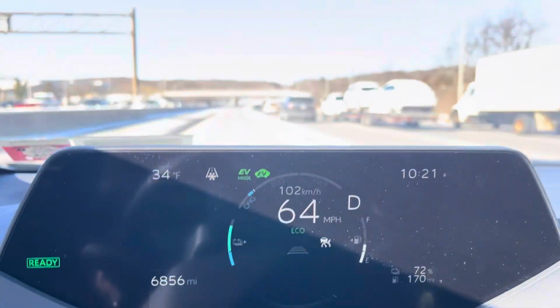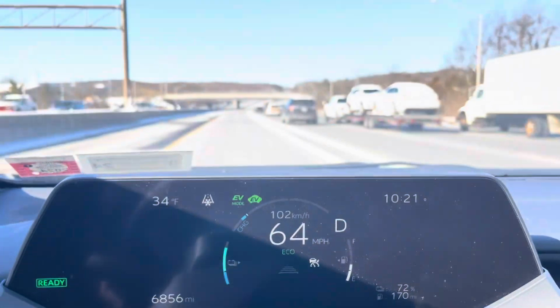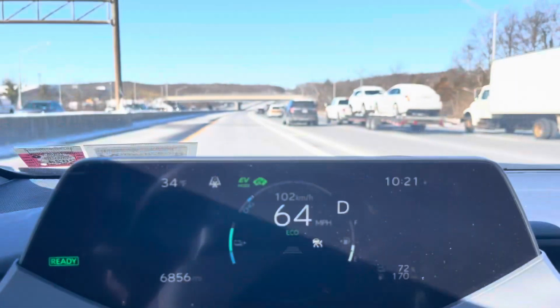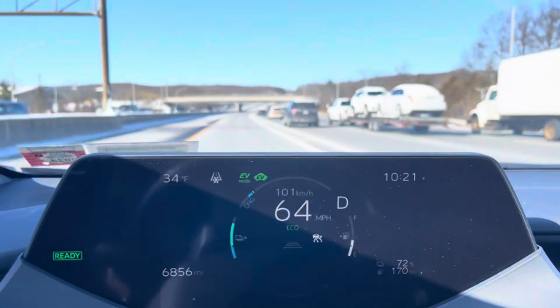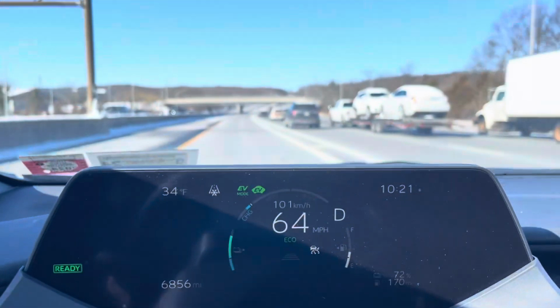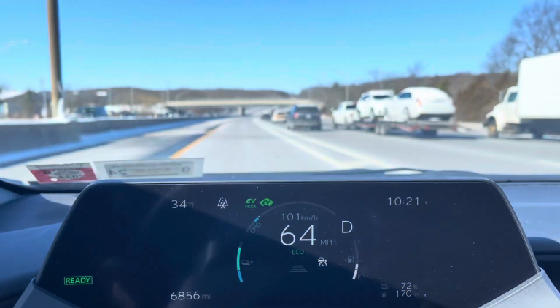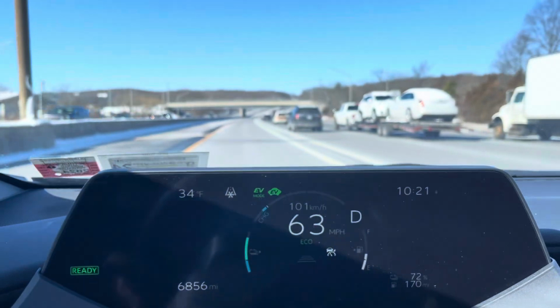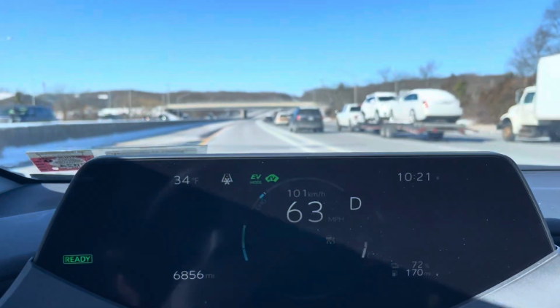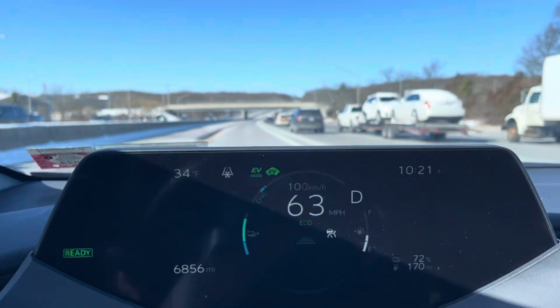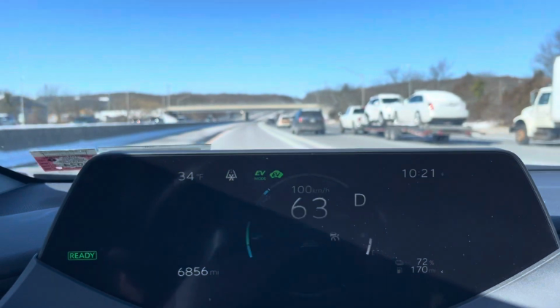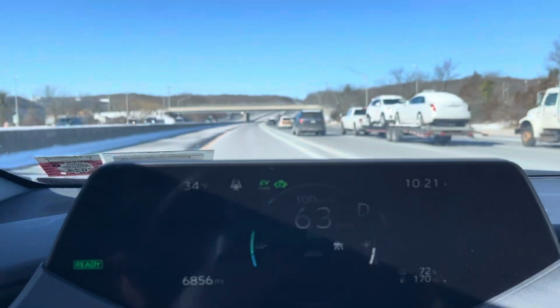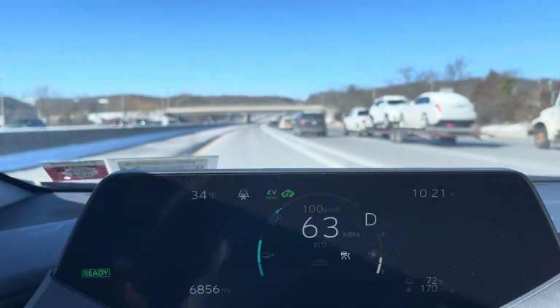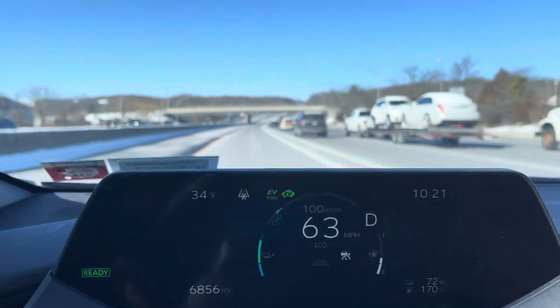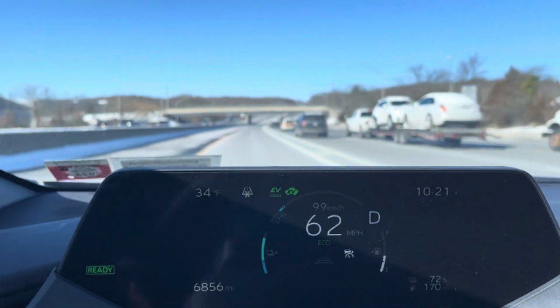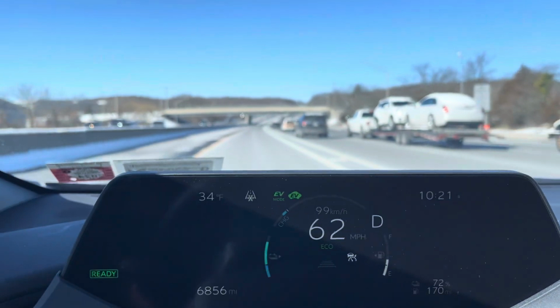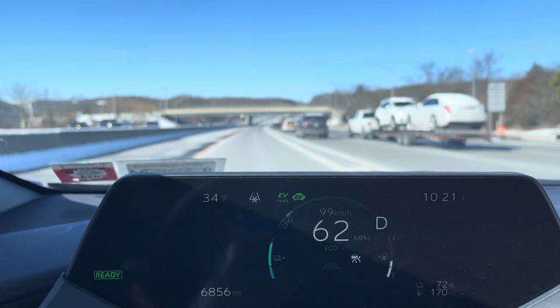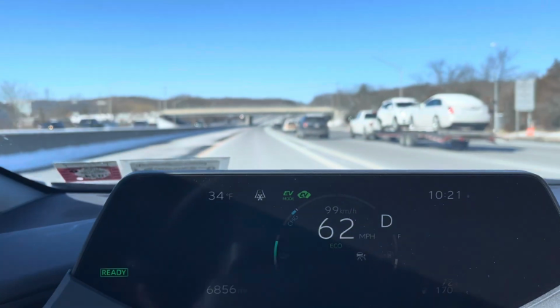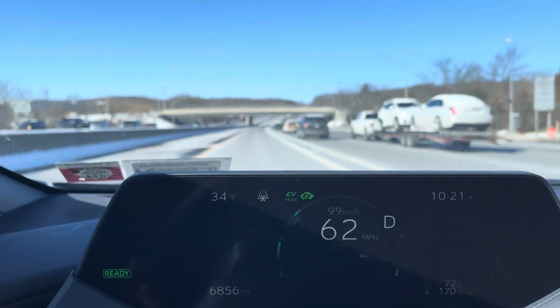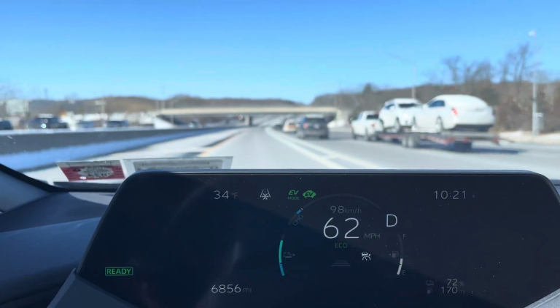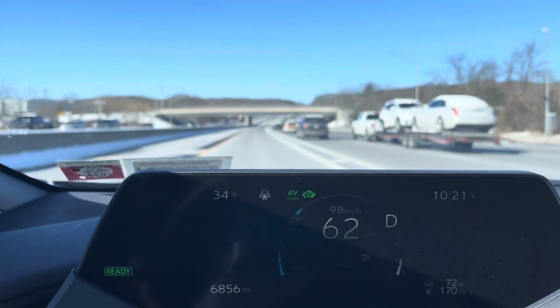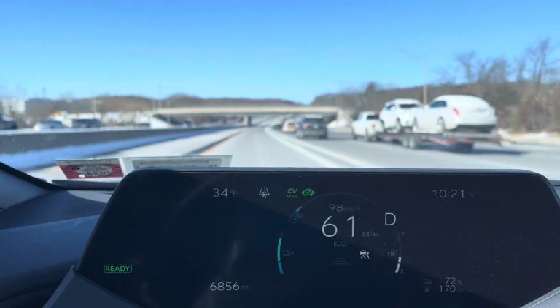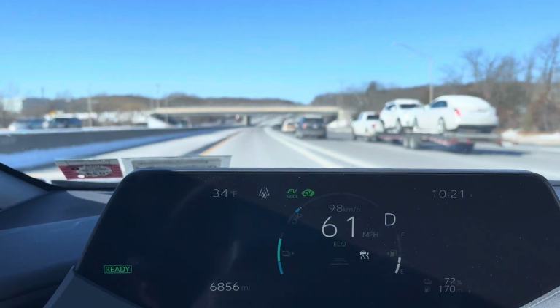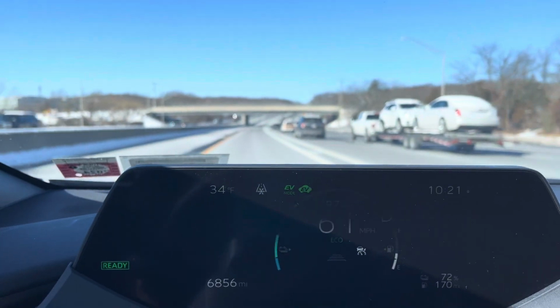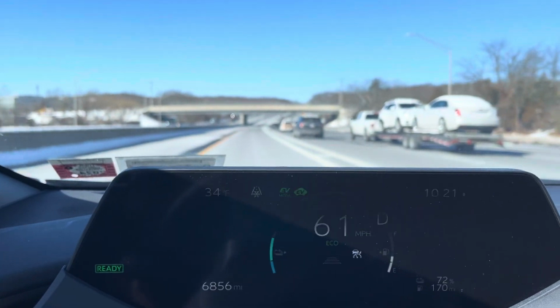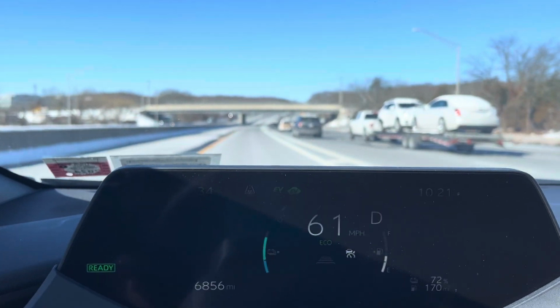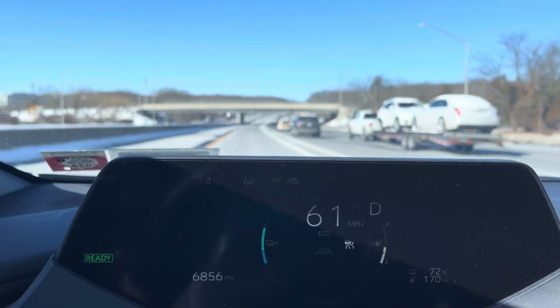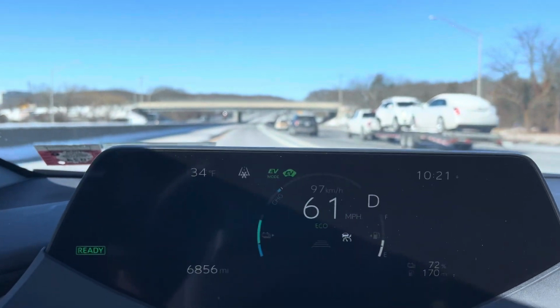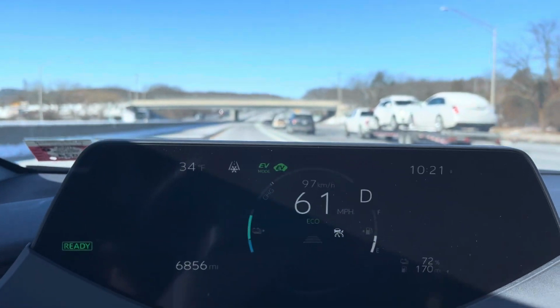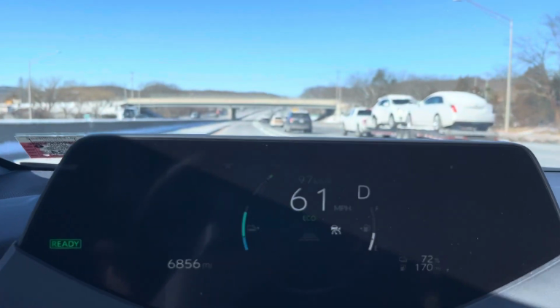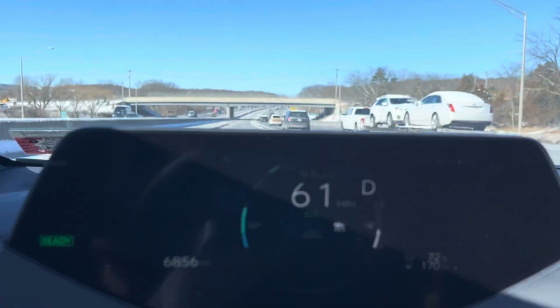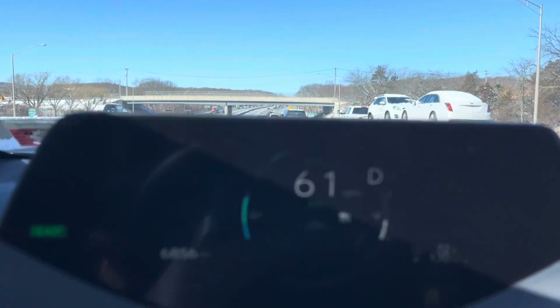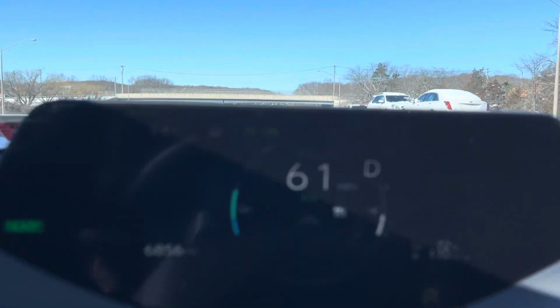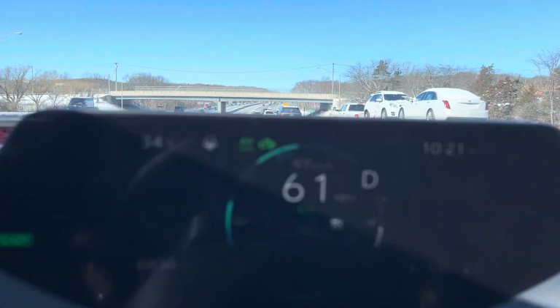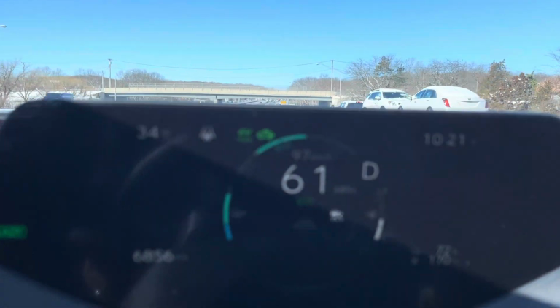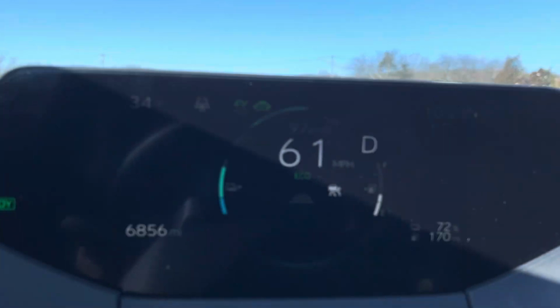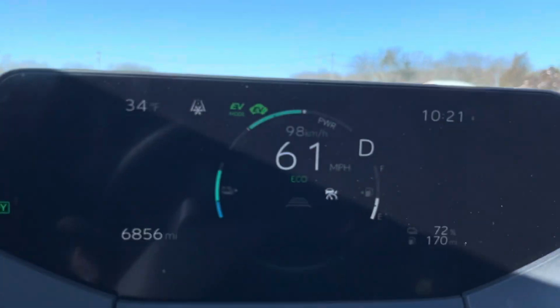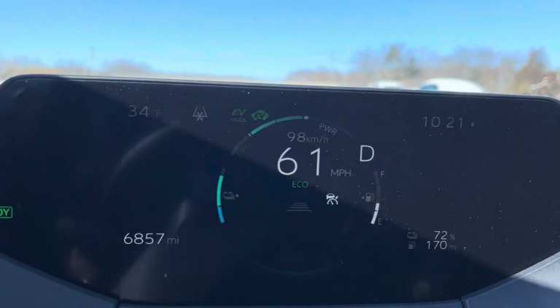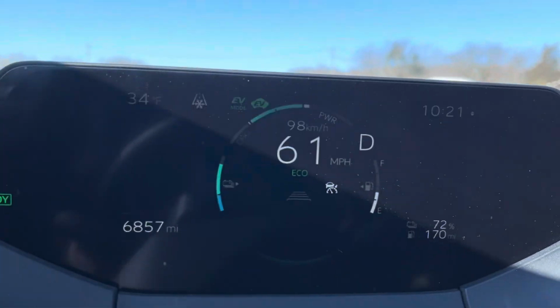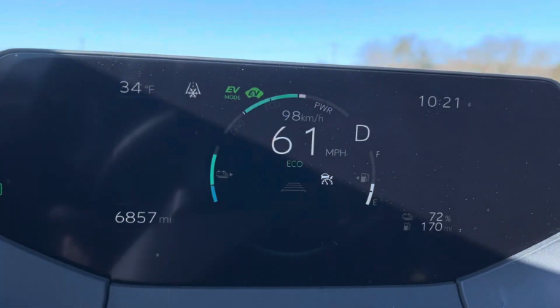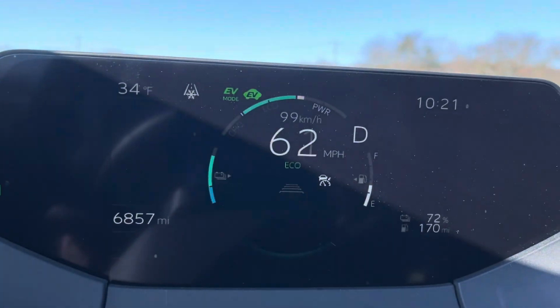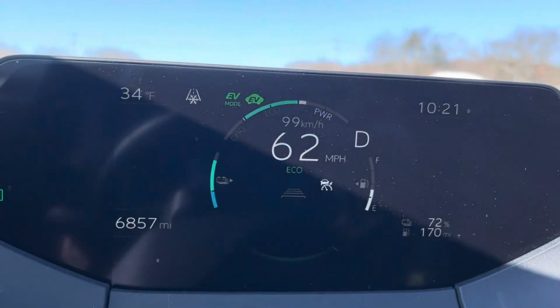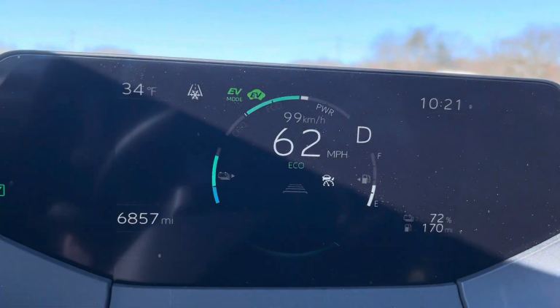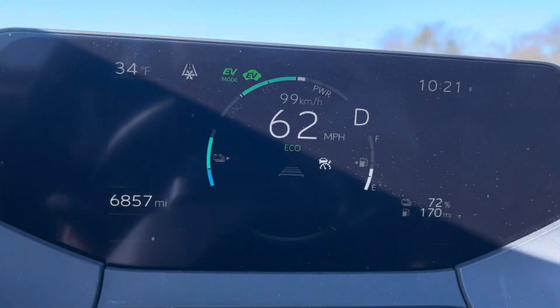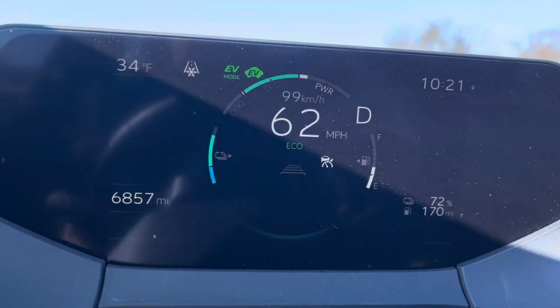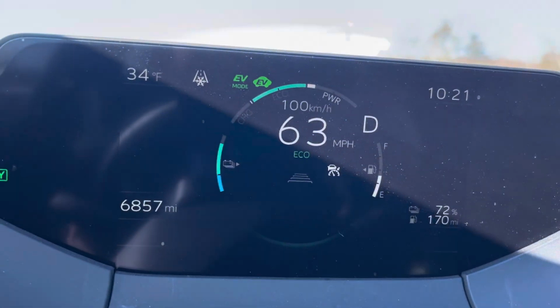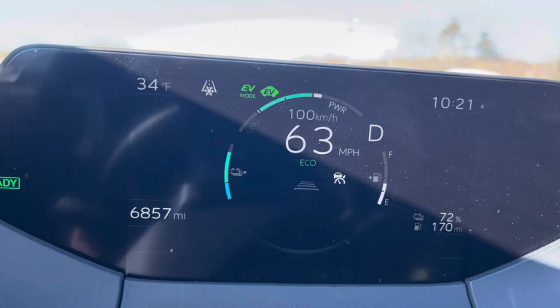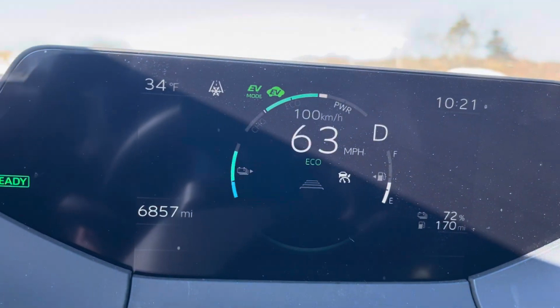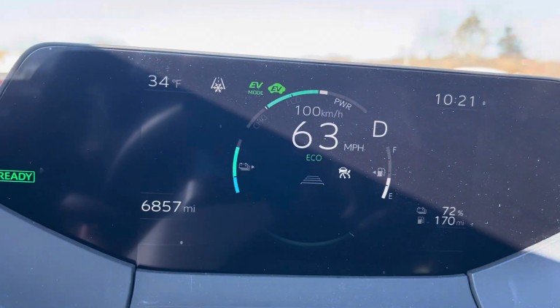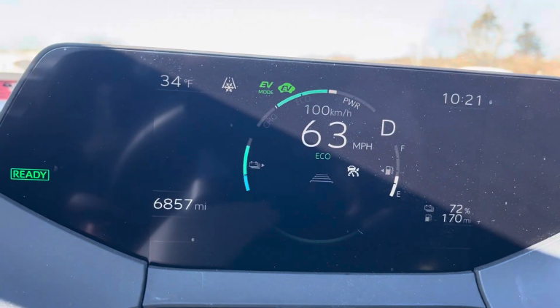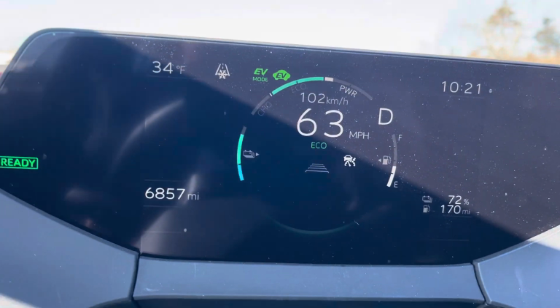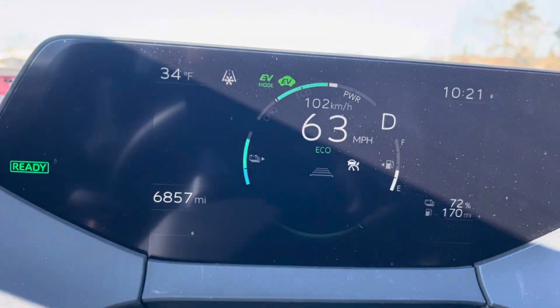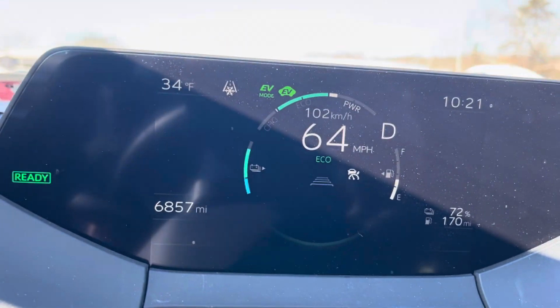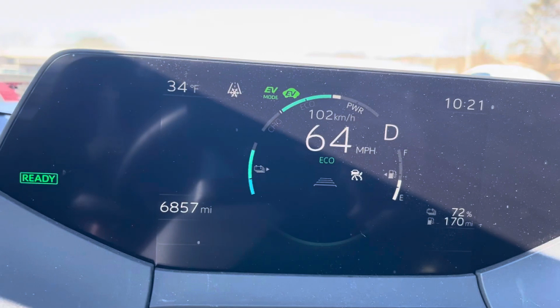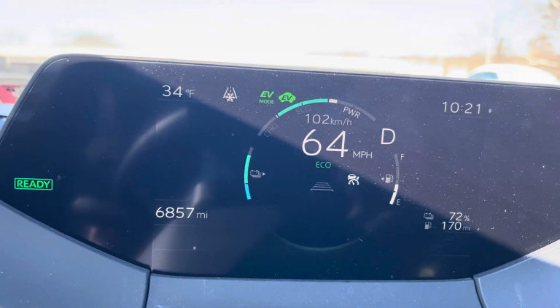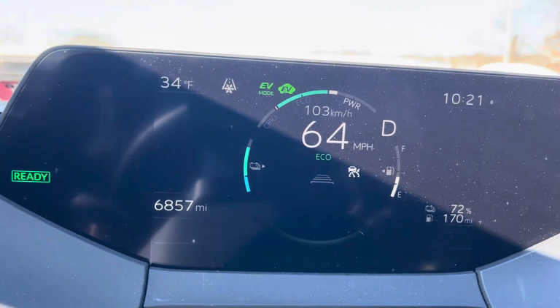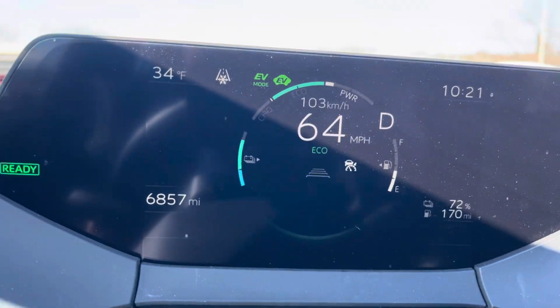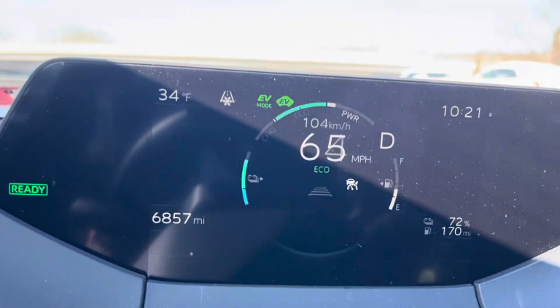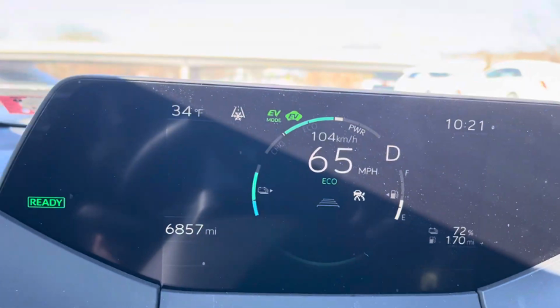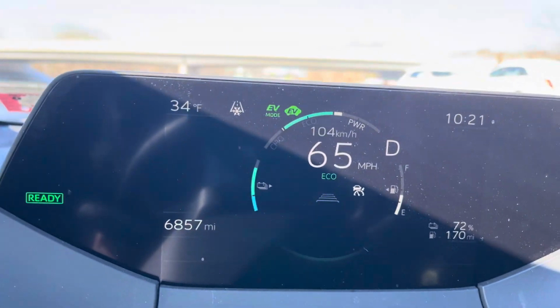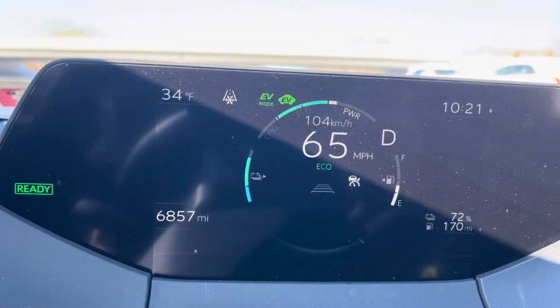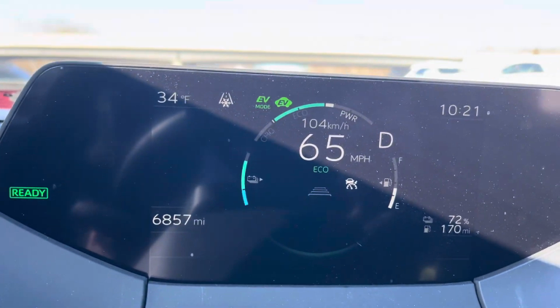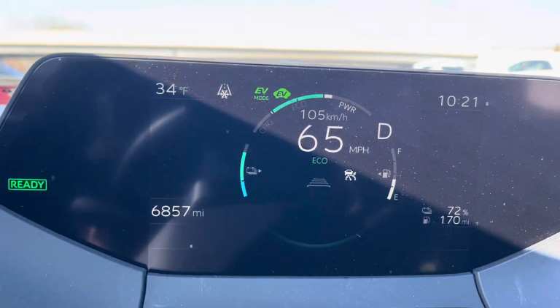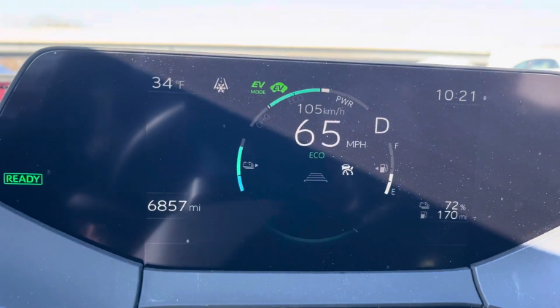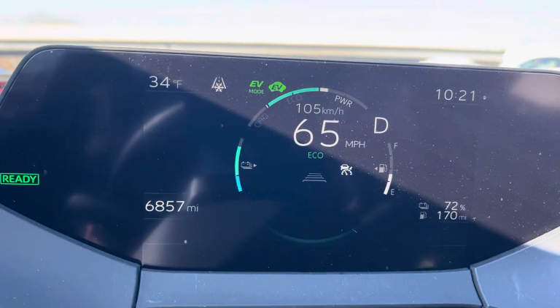So as you can see, I'm in the HOV lane here, cruising to work. I'm going to show you again.